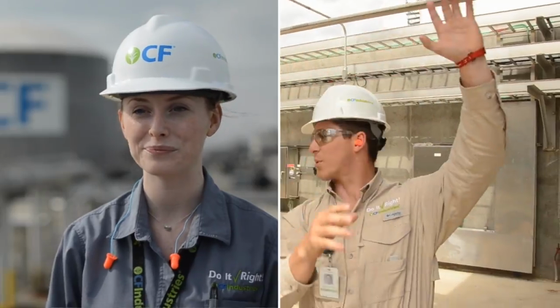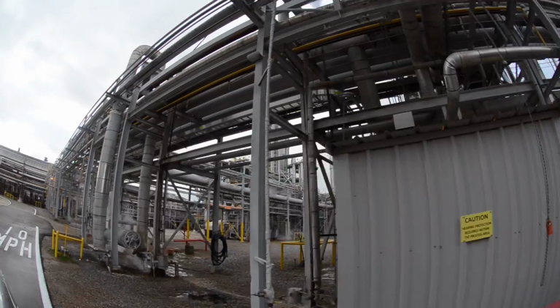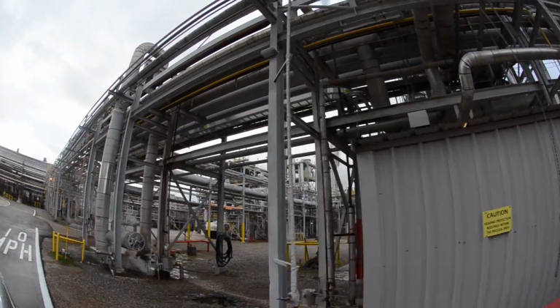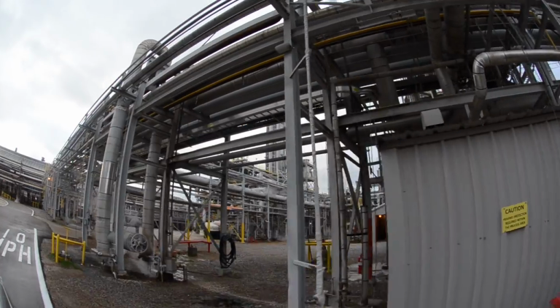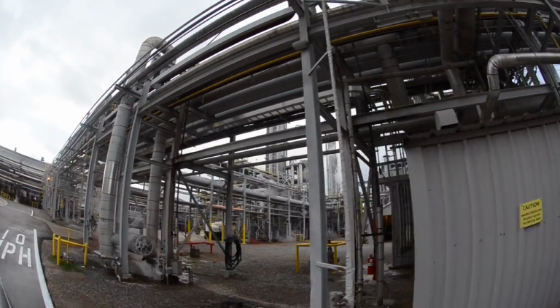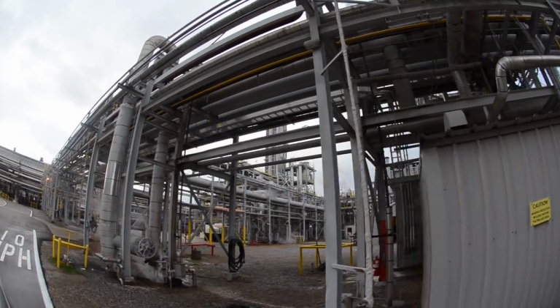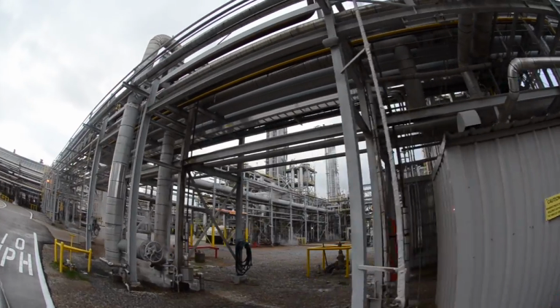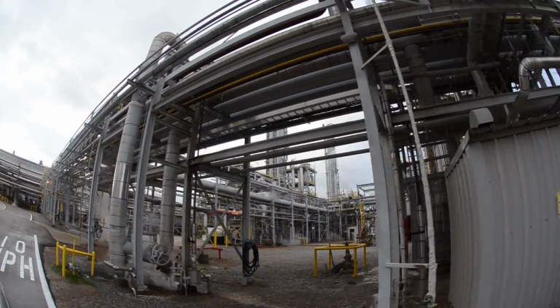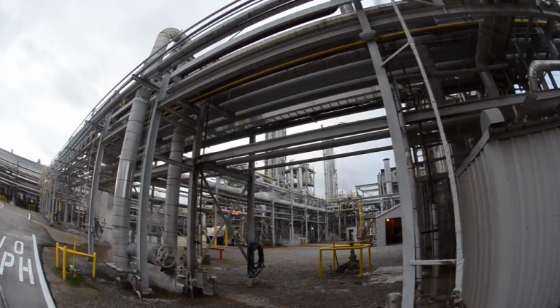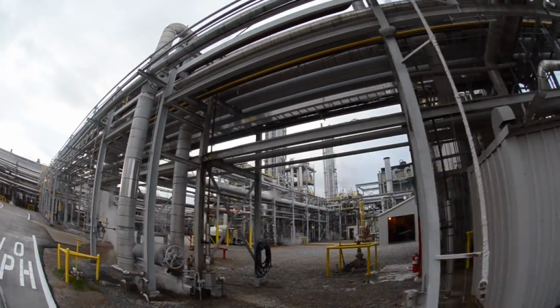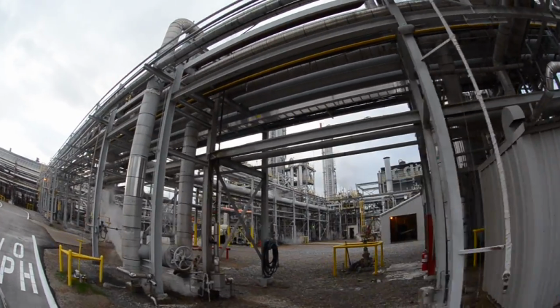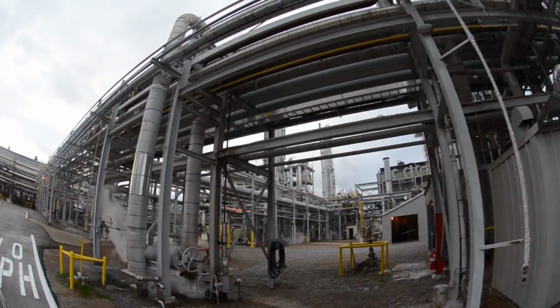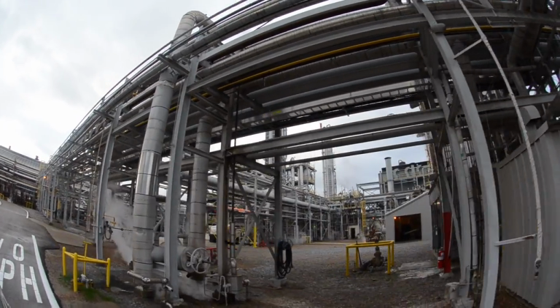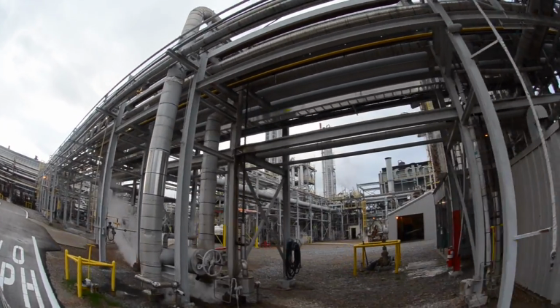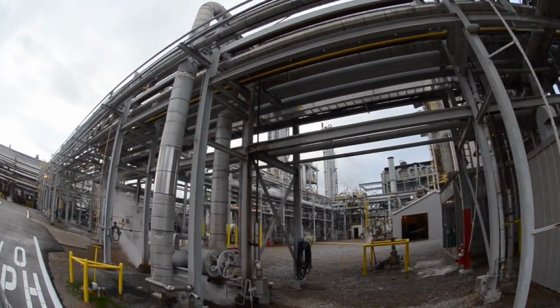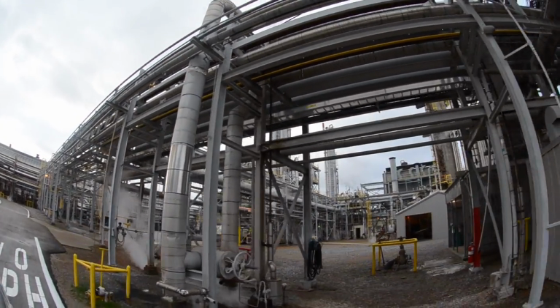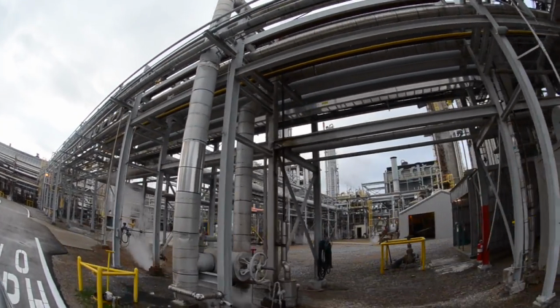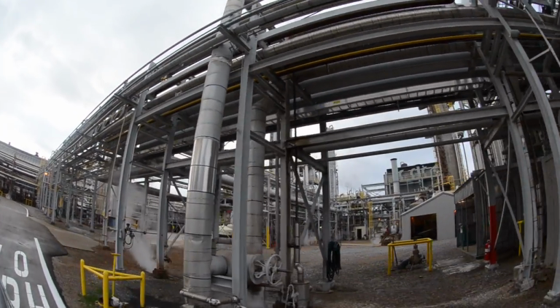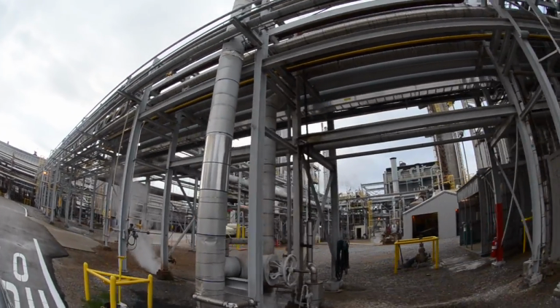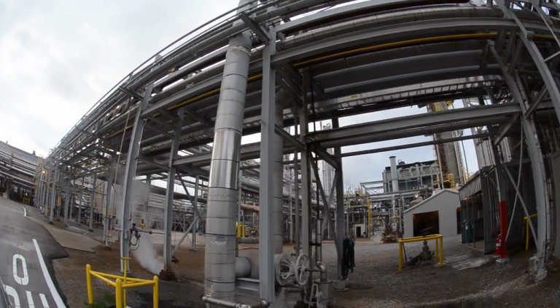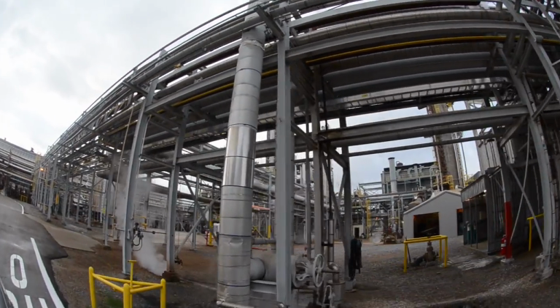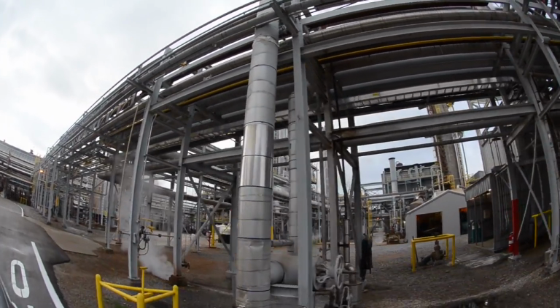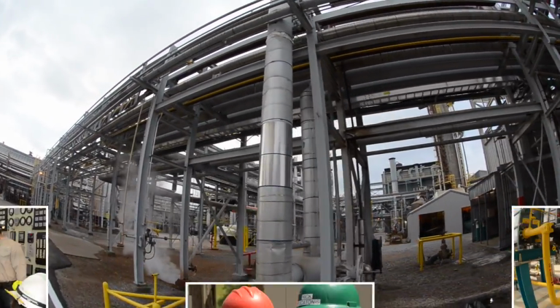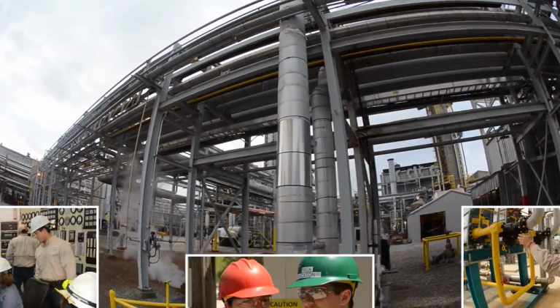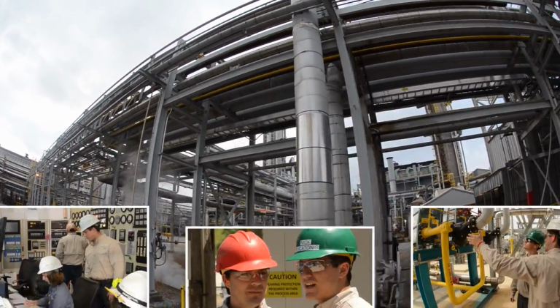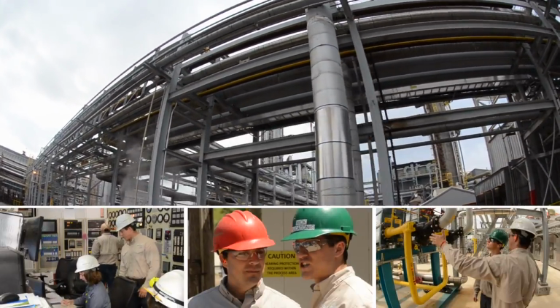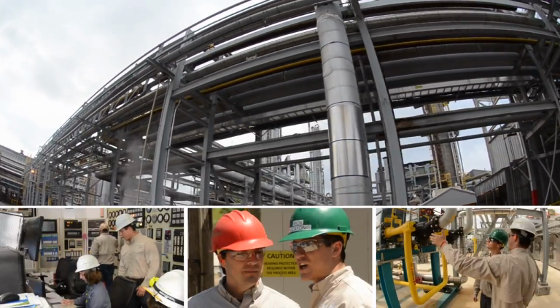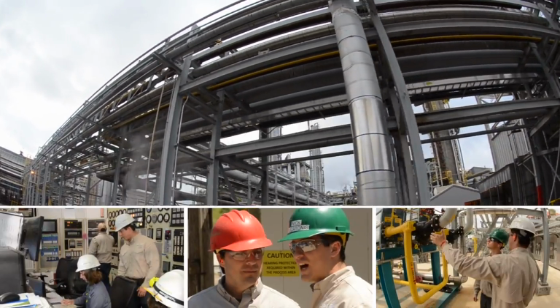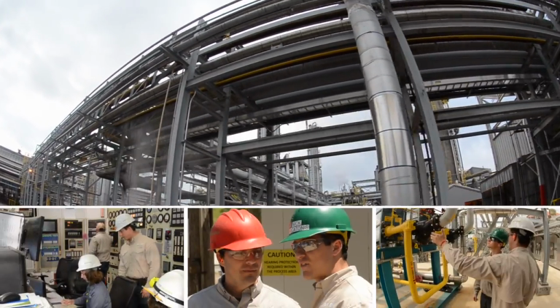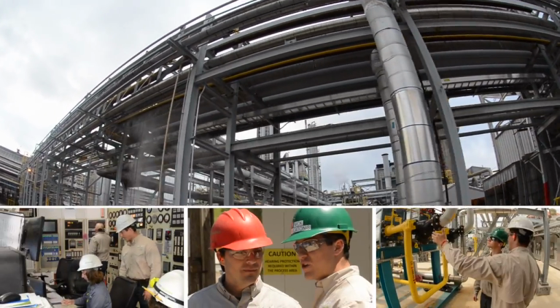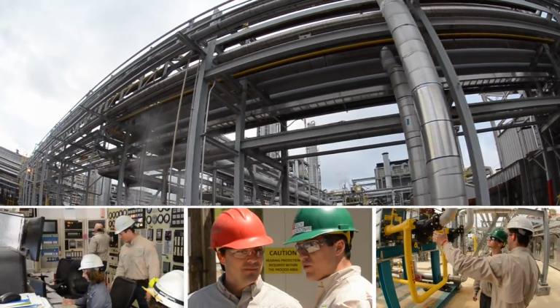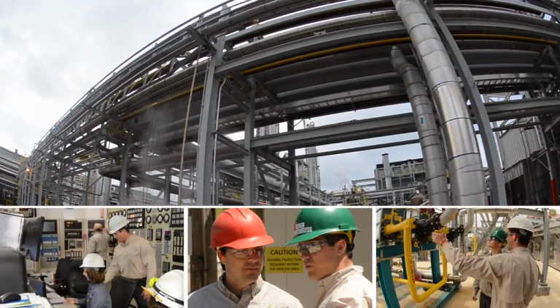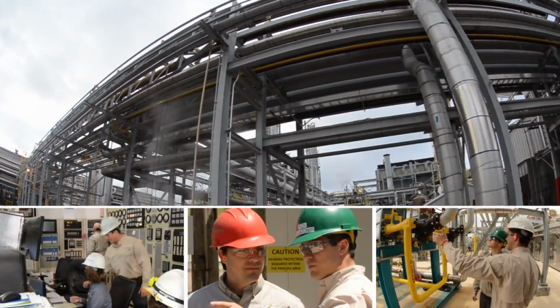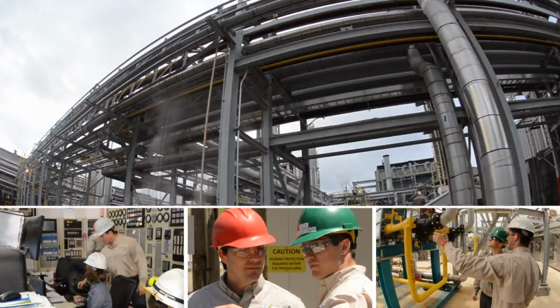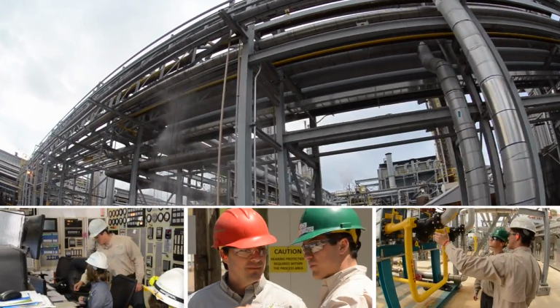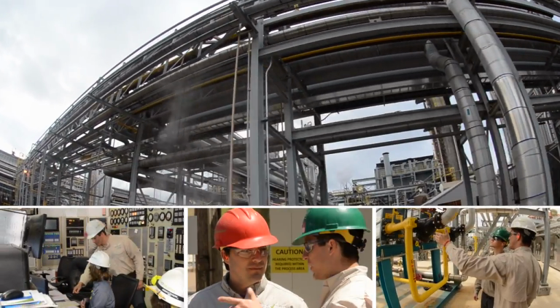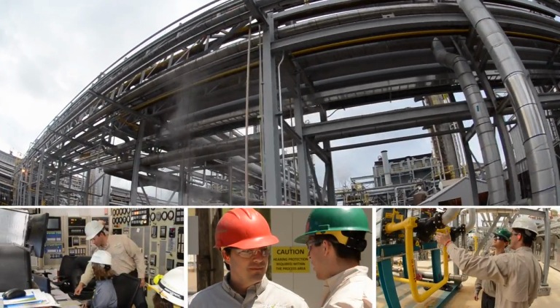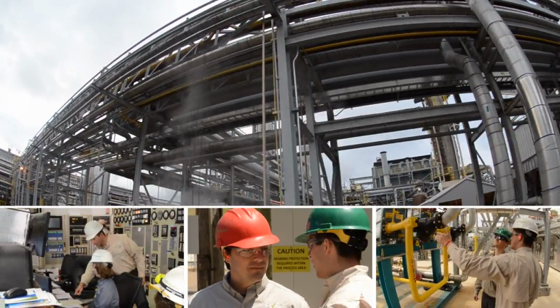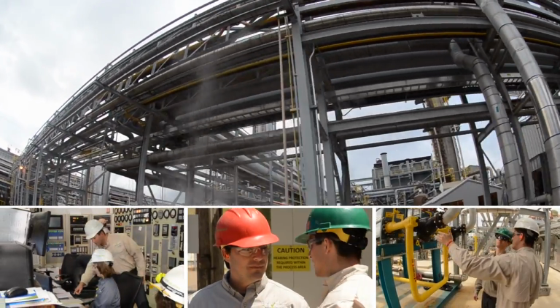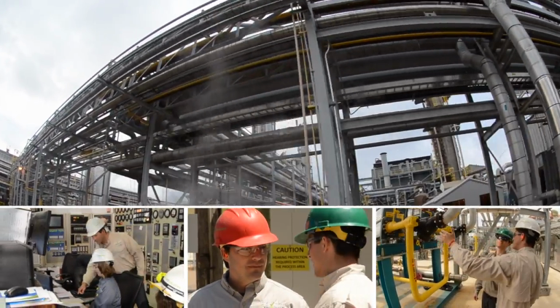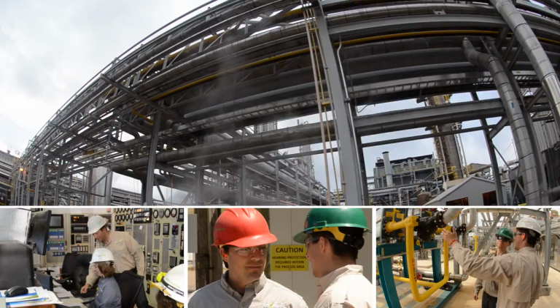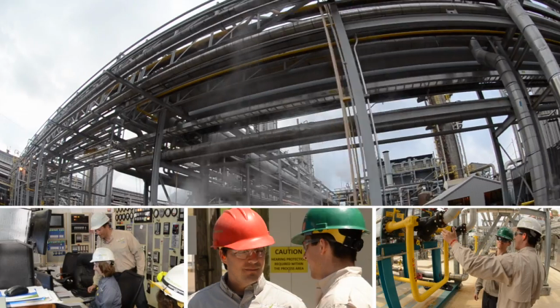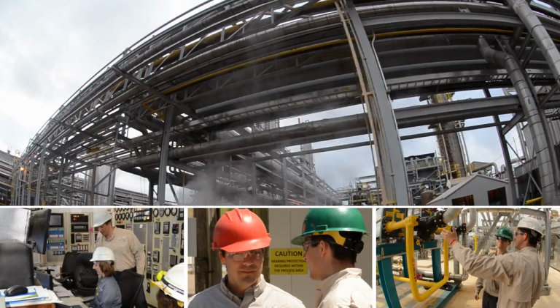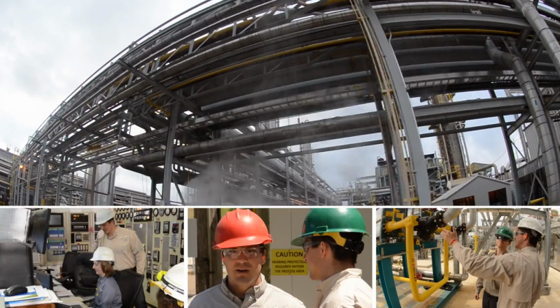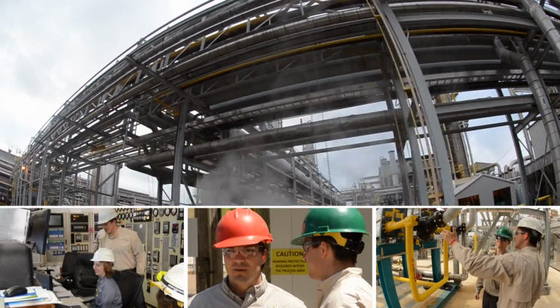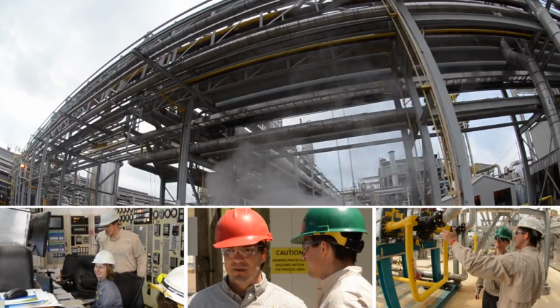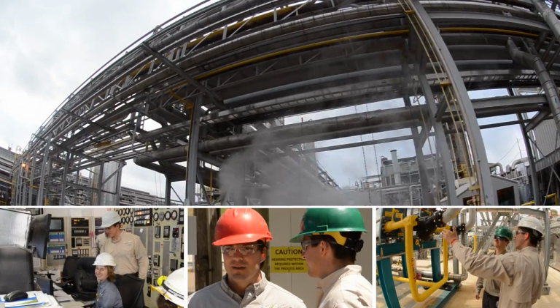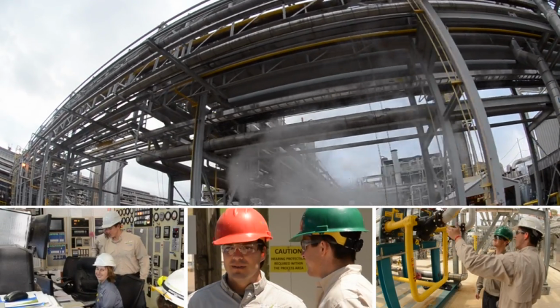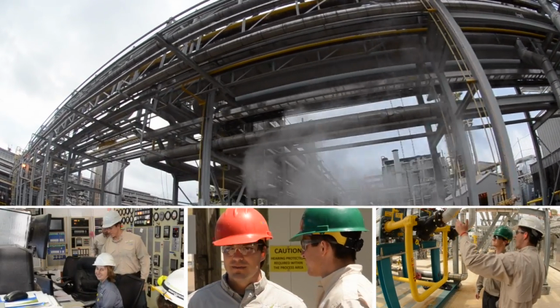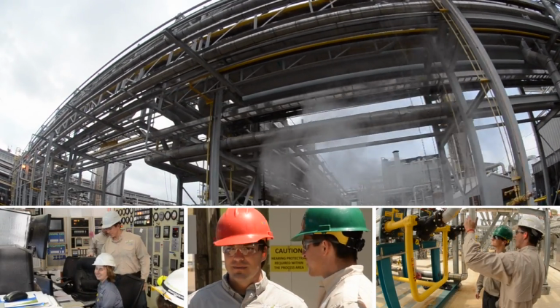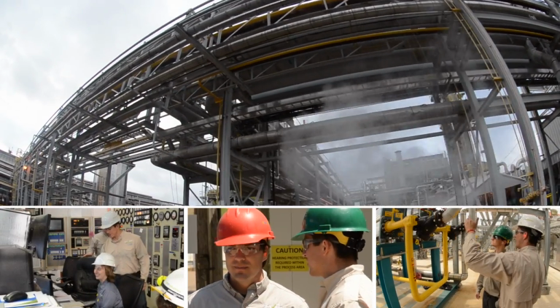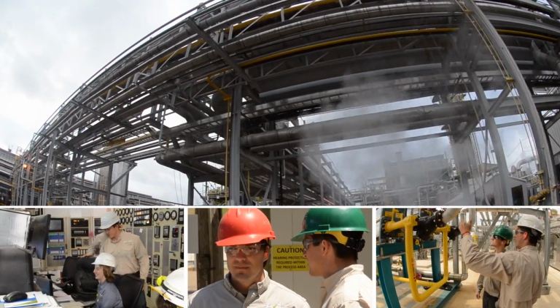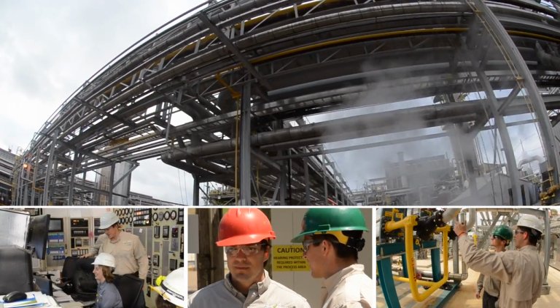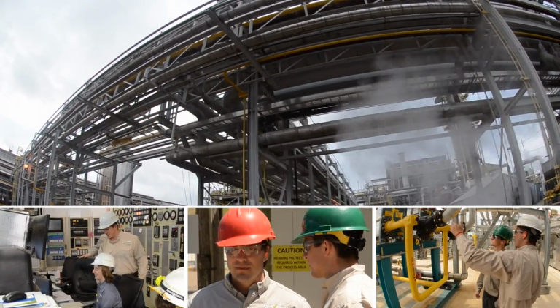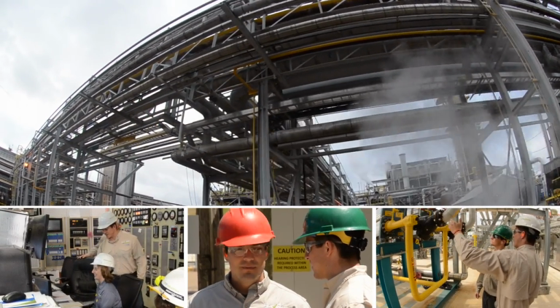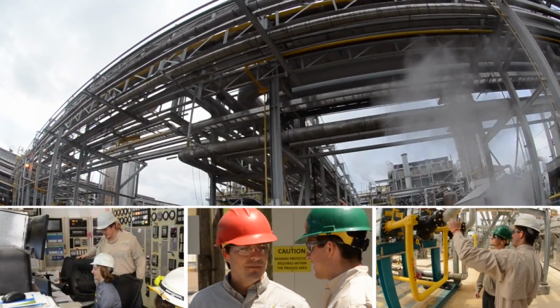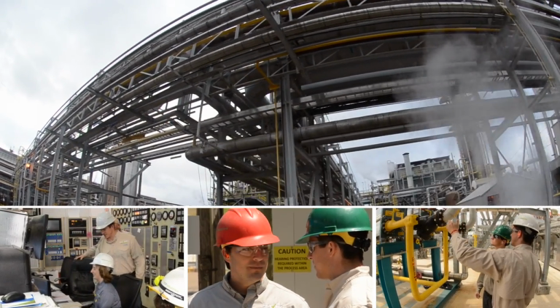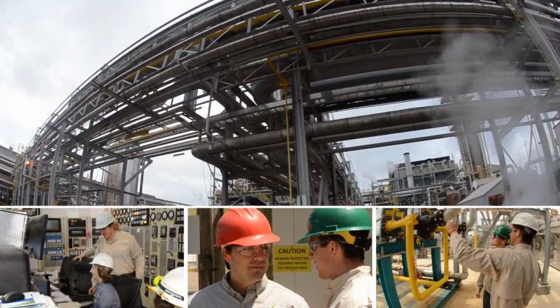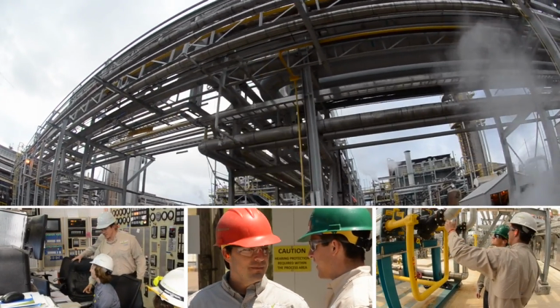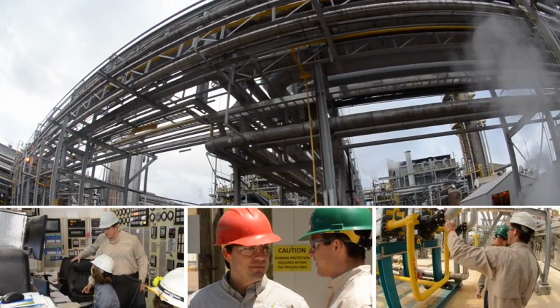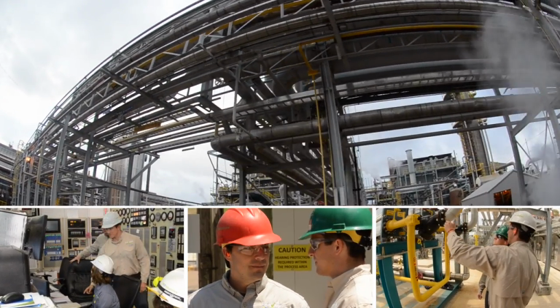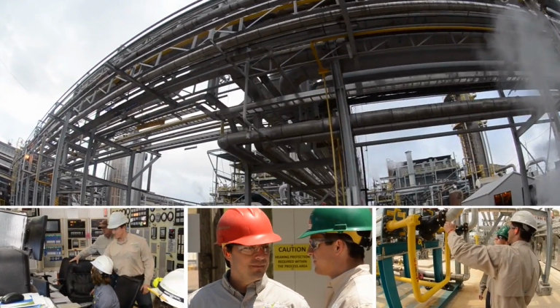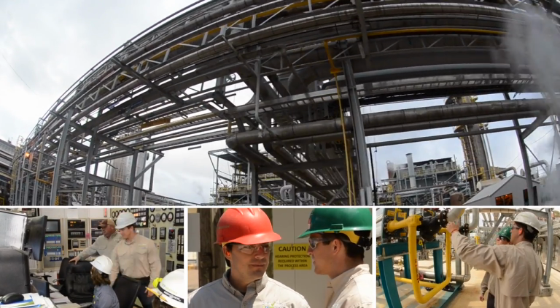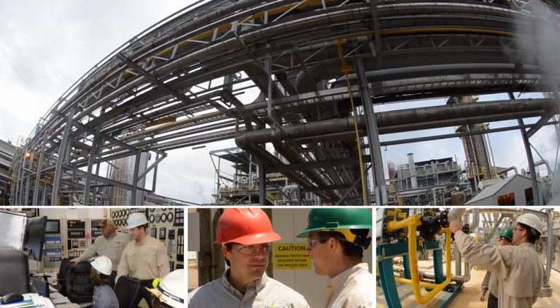He would also test my knowledge of what I had gained so far and ask me what's this, what's that, why is this important, why do we care about this piece of equipment.